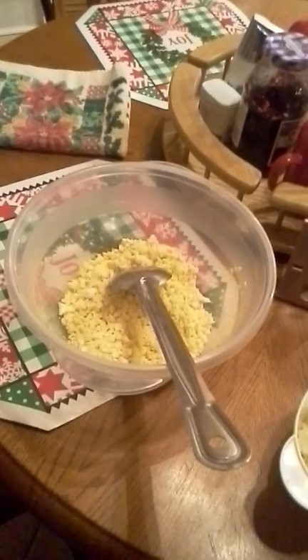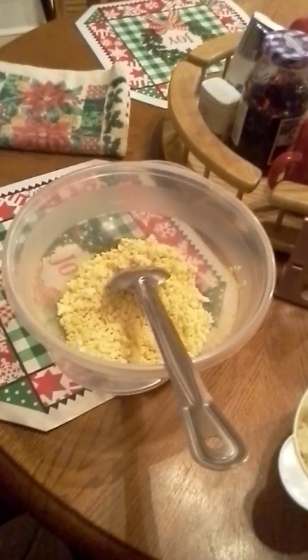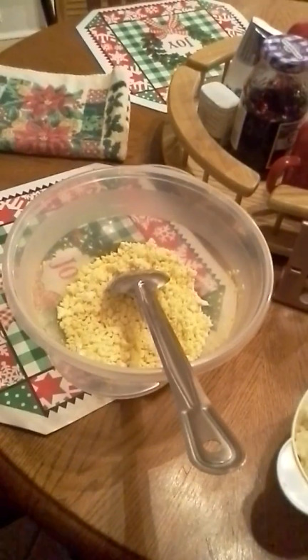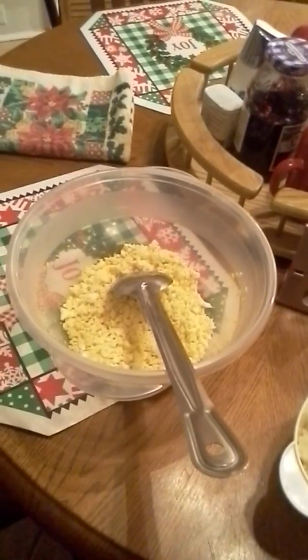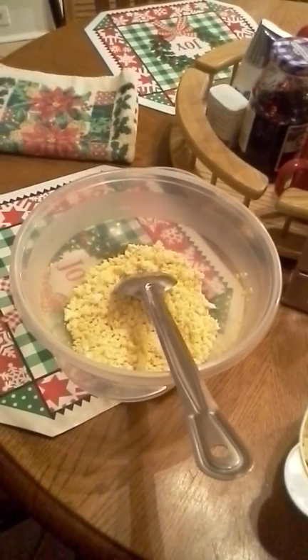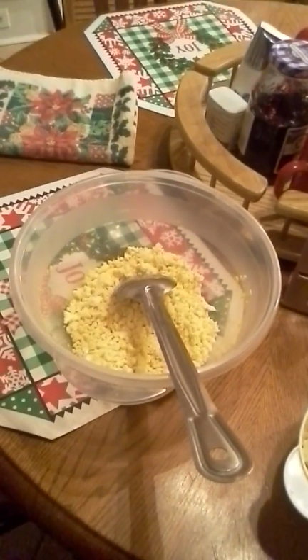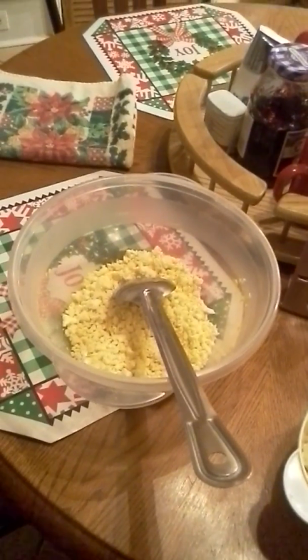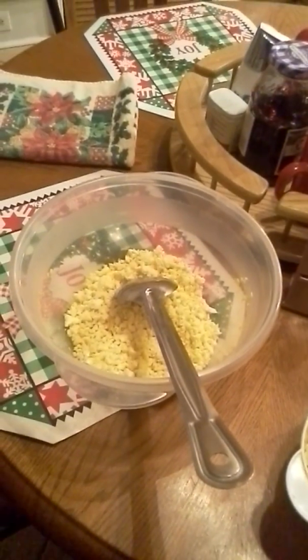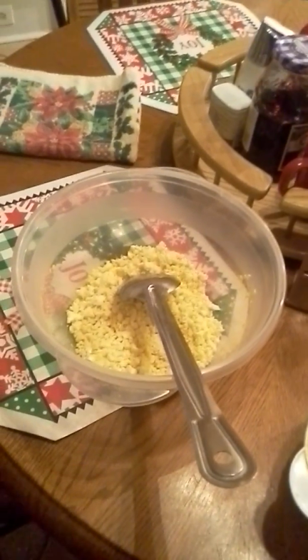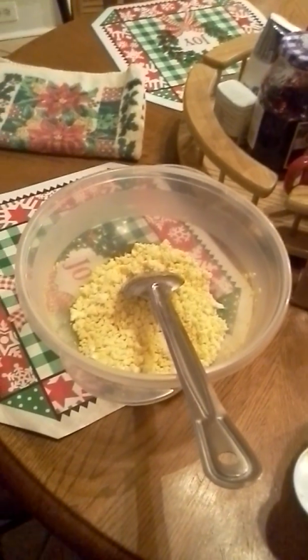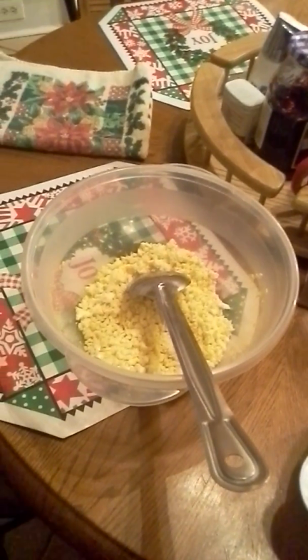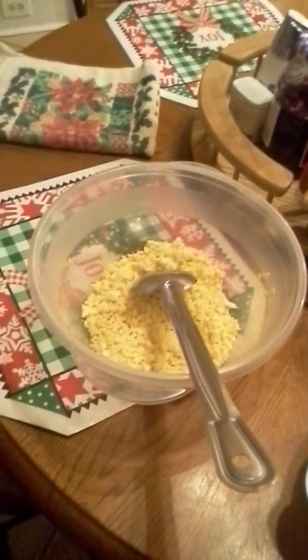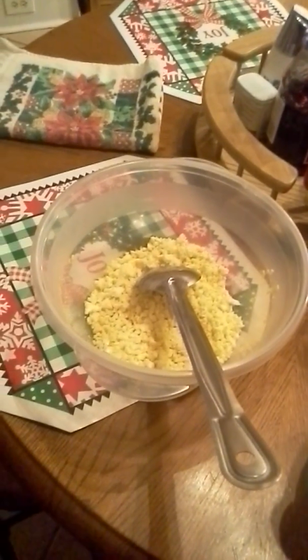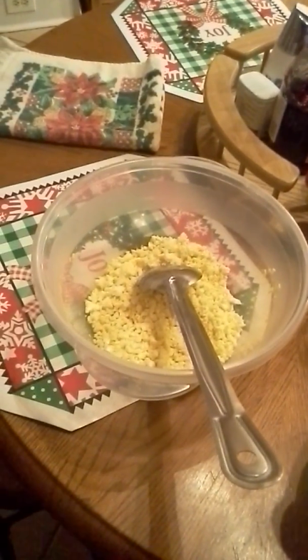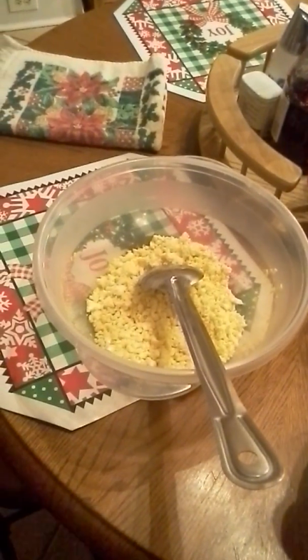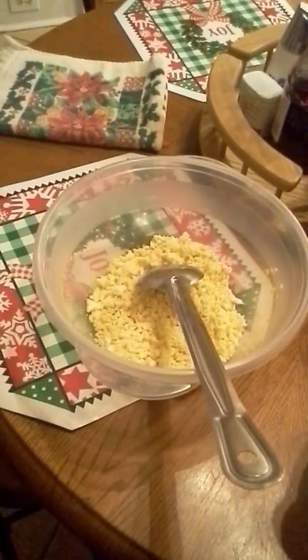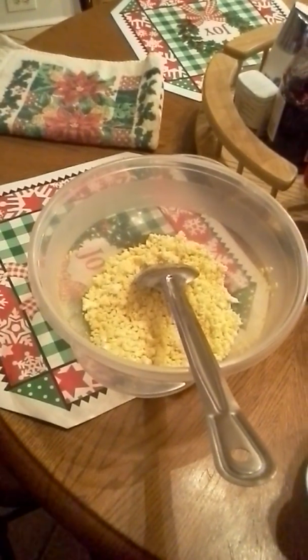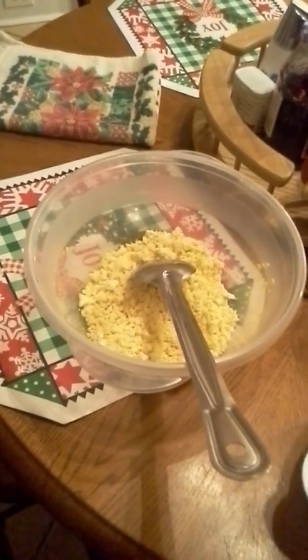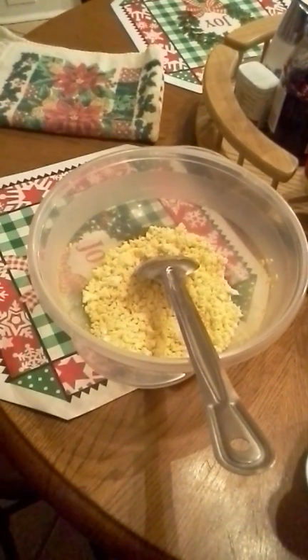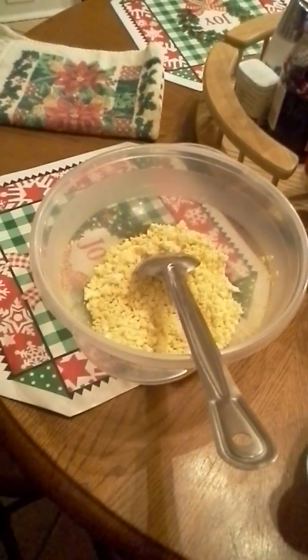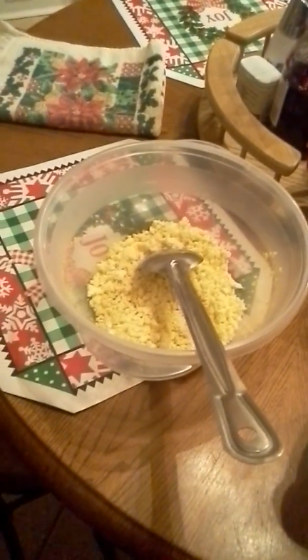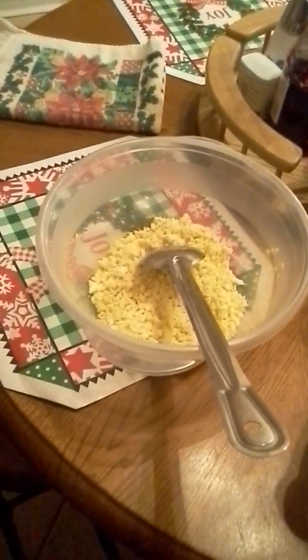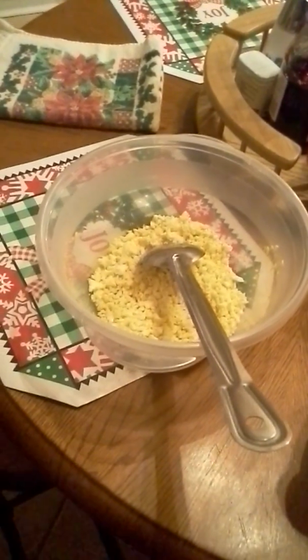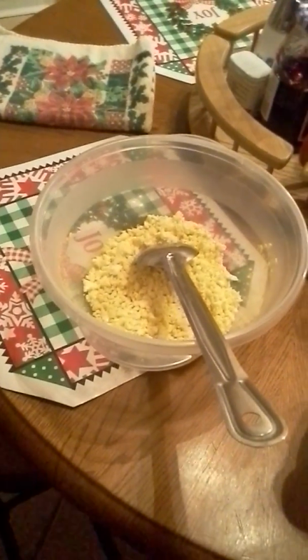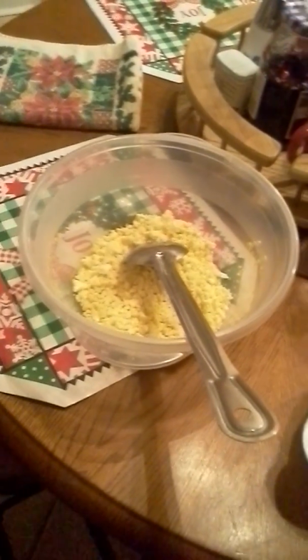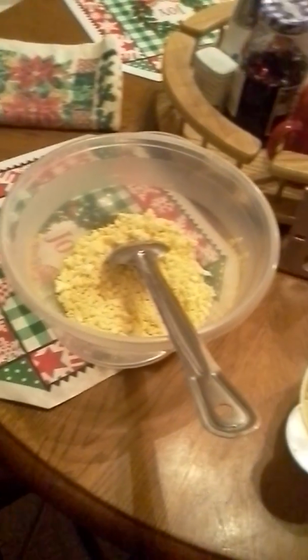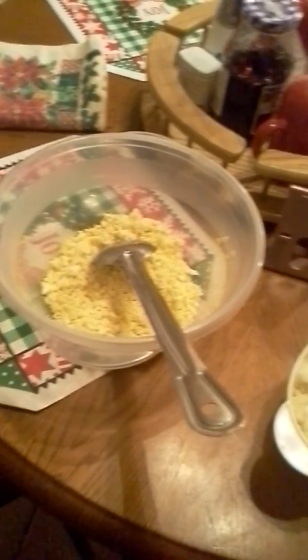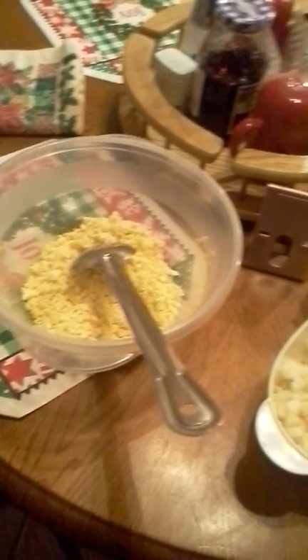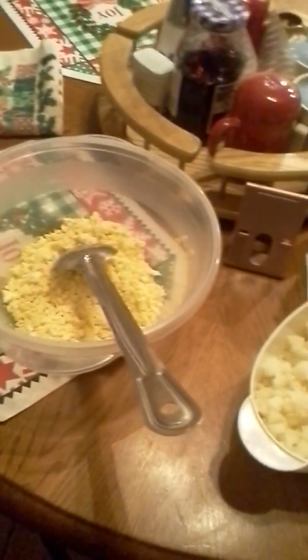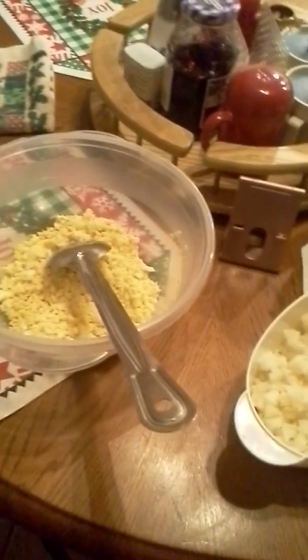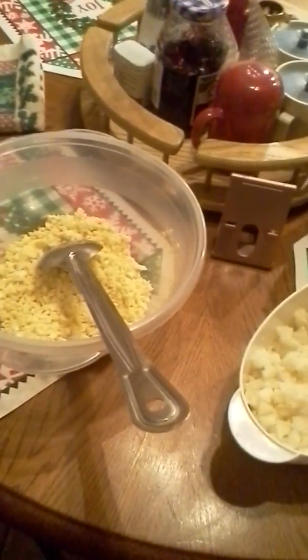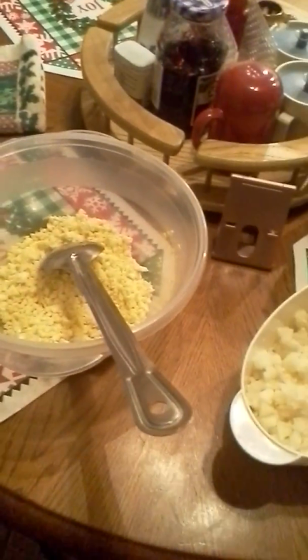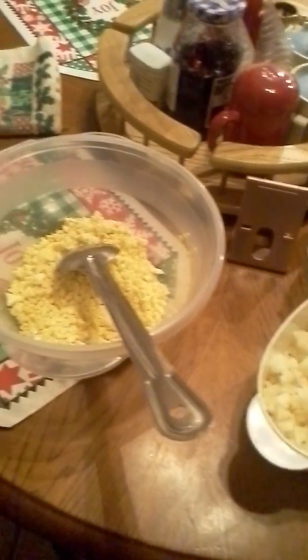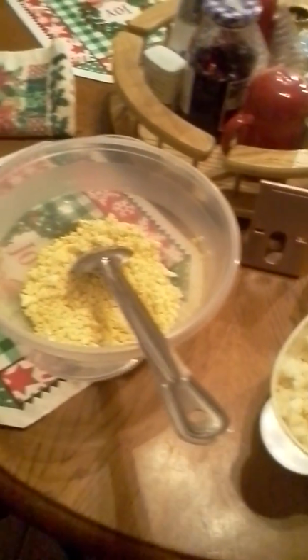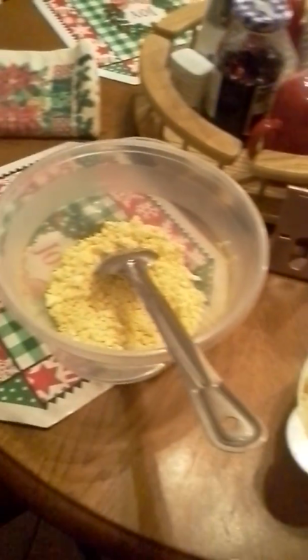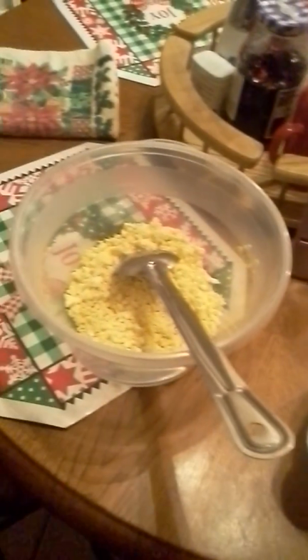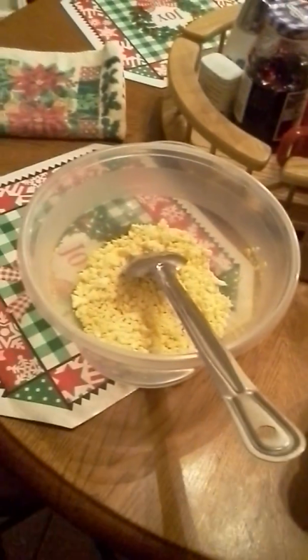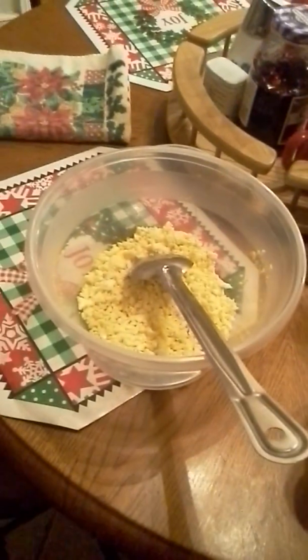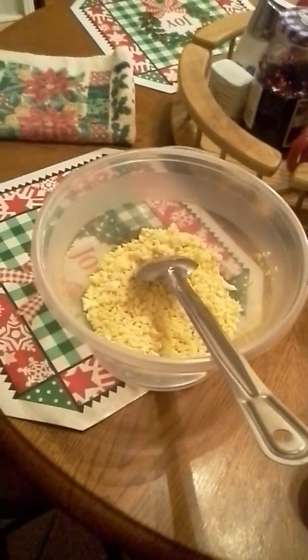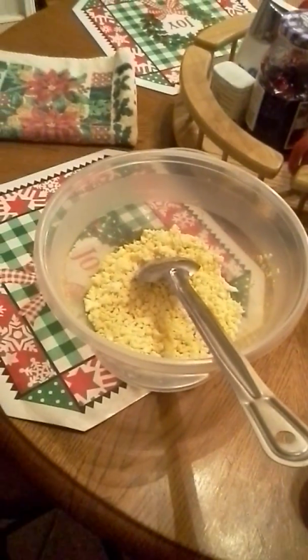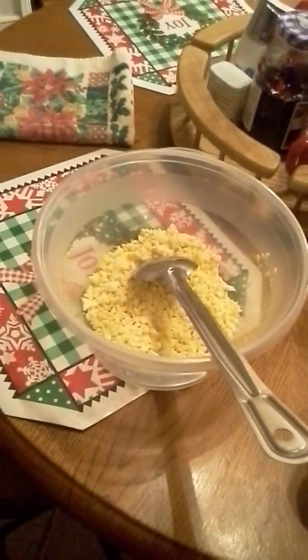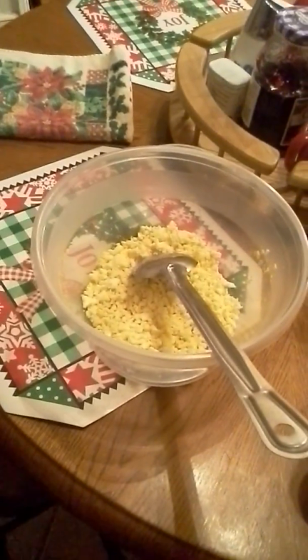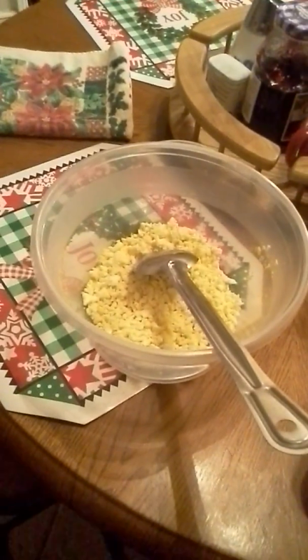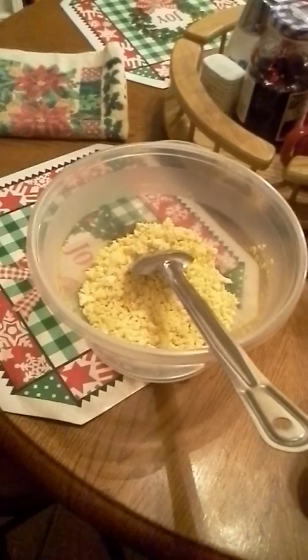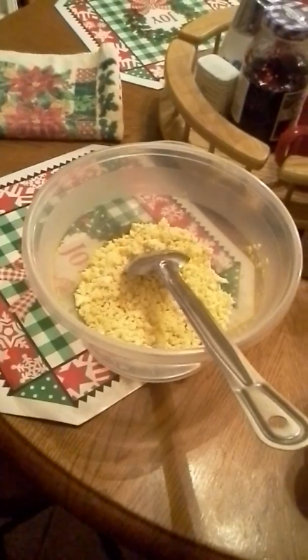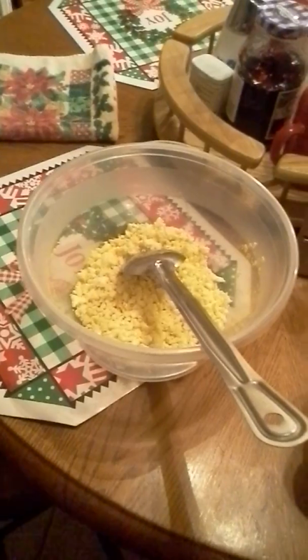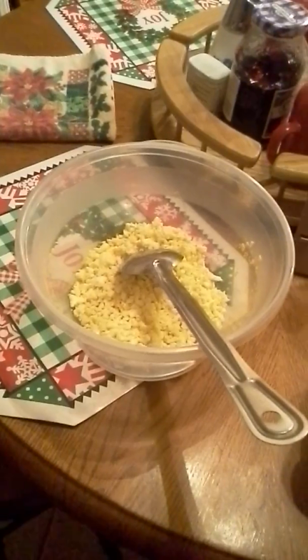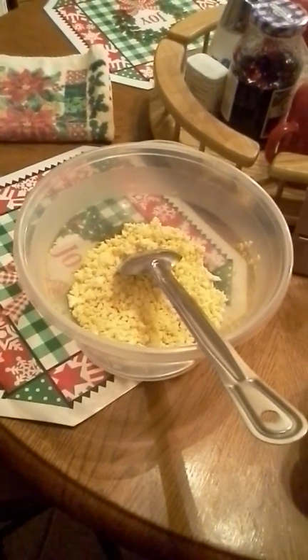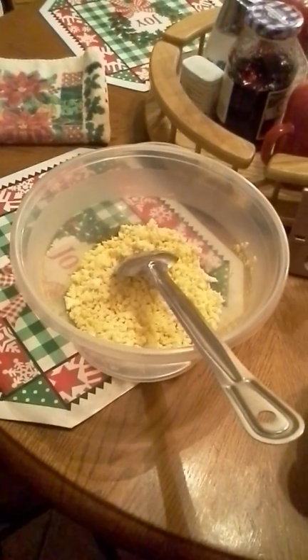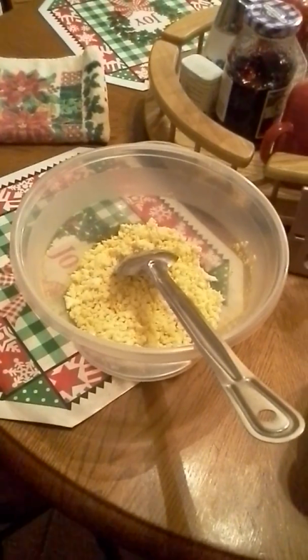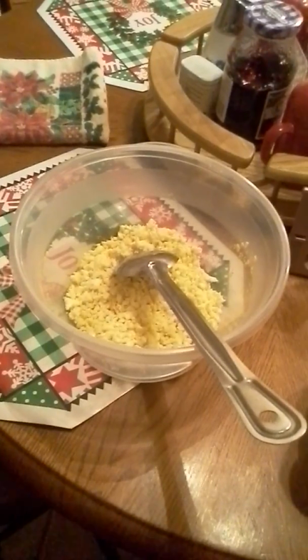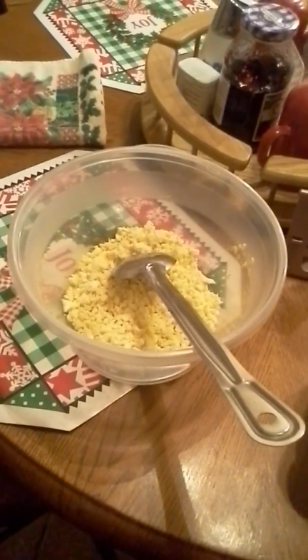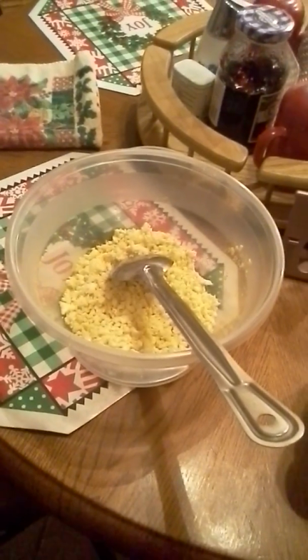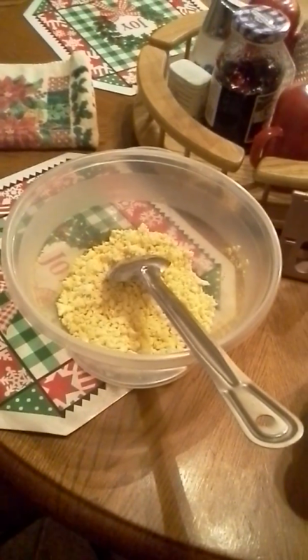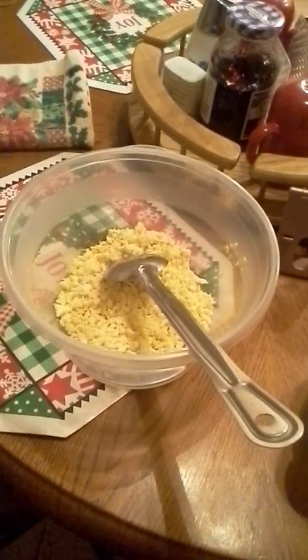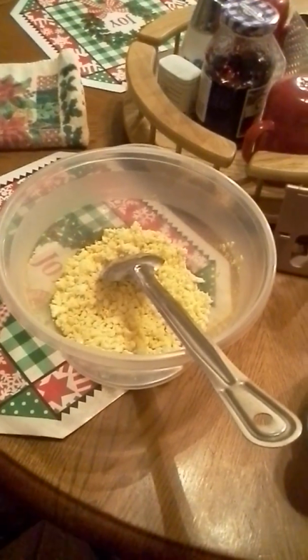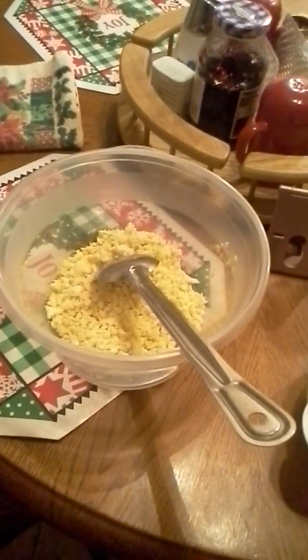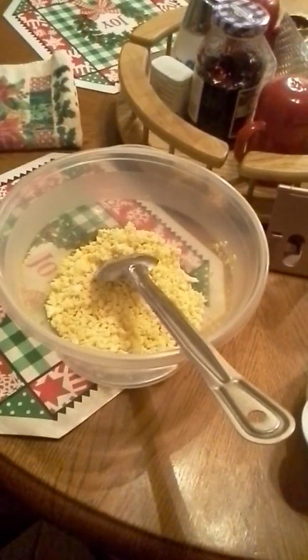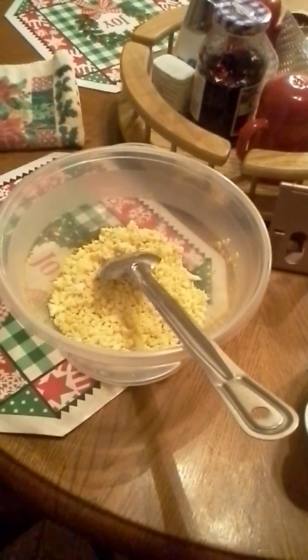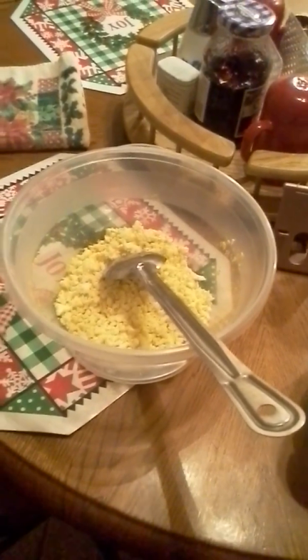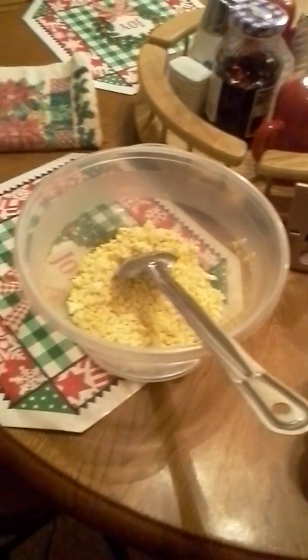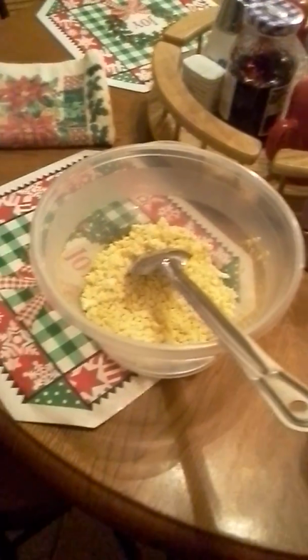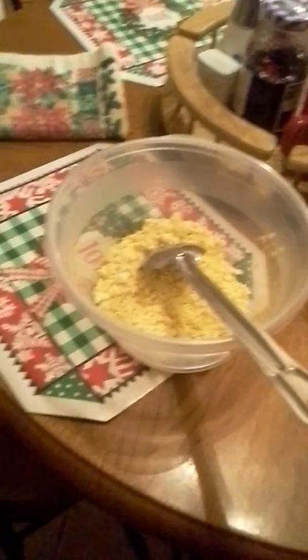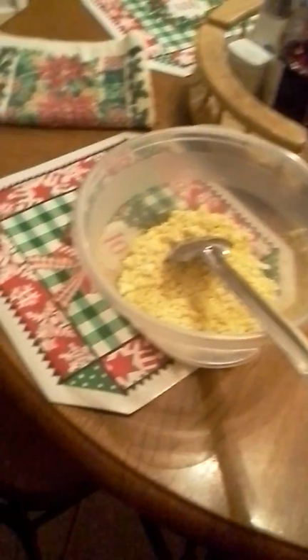Hi everyone, this is Corrine. Welcome back to my channel. I am making my homemade potato salad for my Christmas dinner.